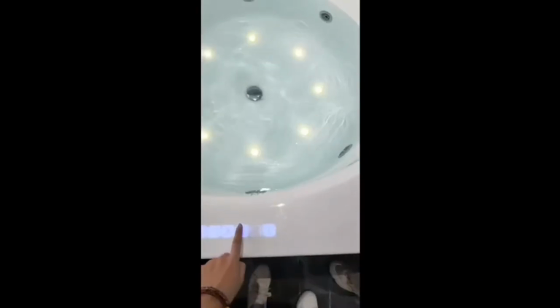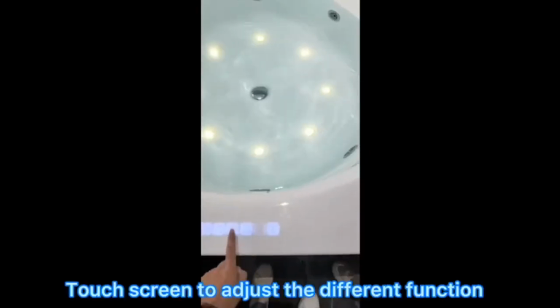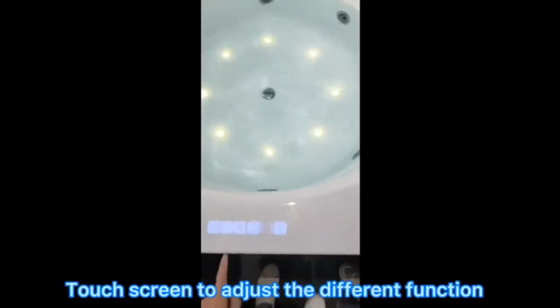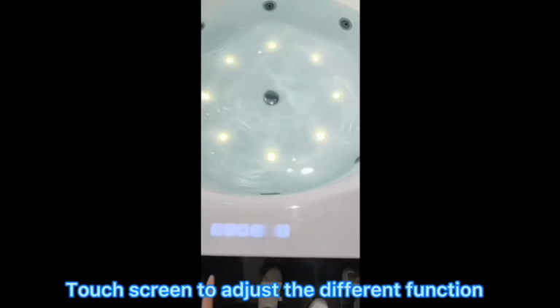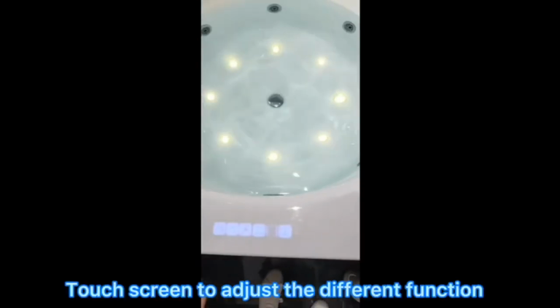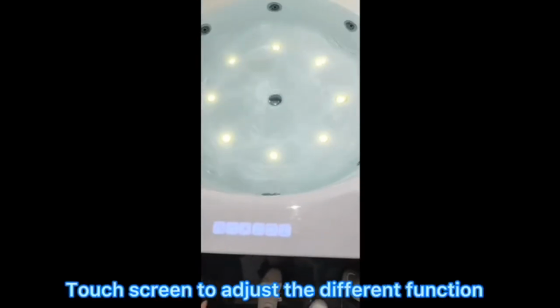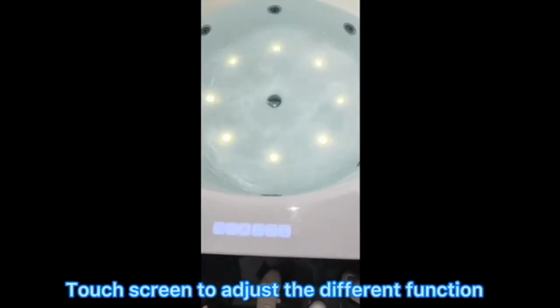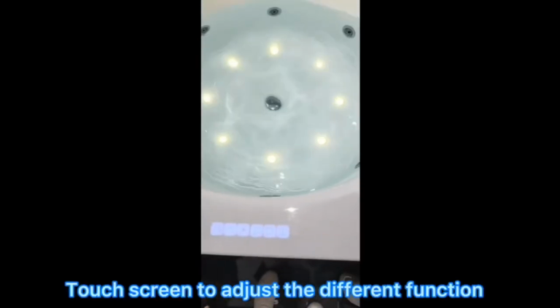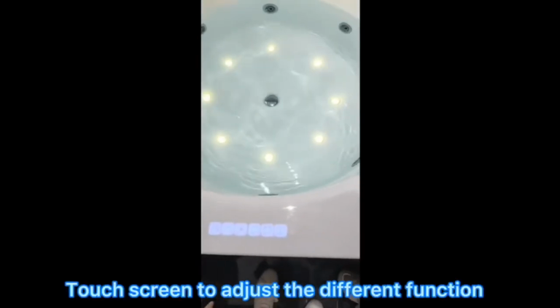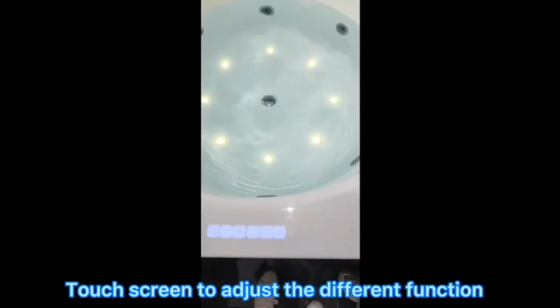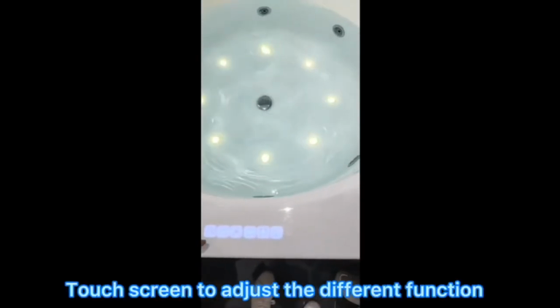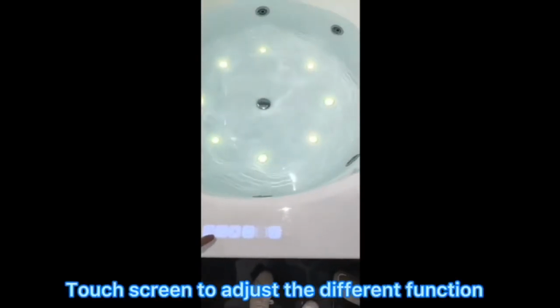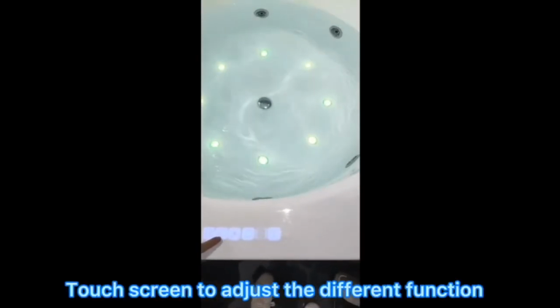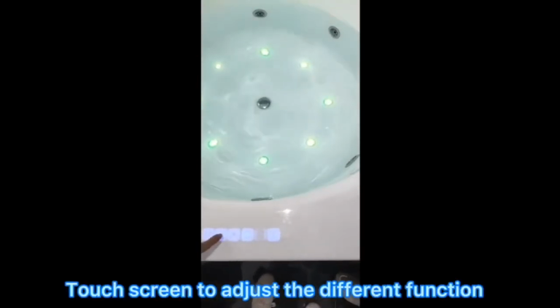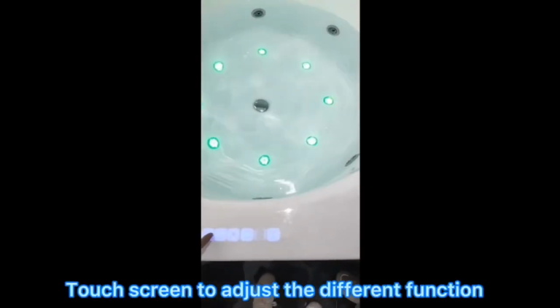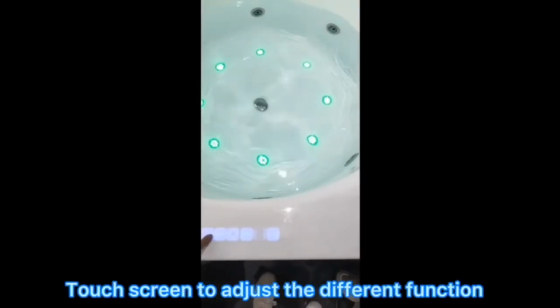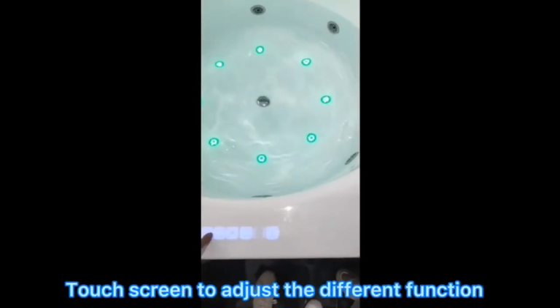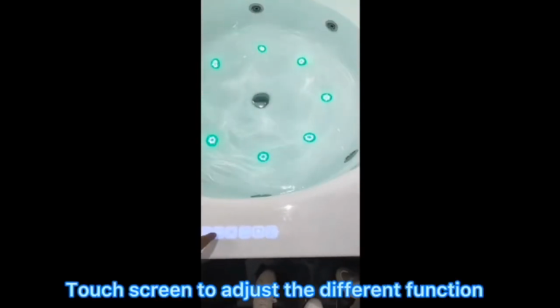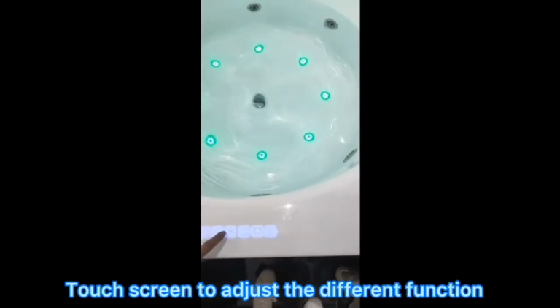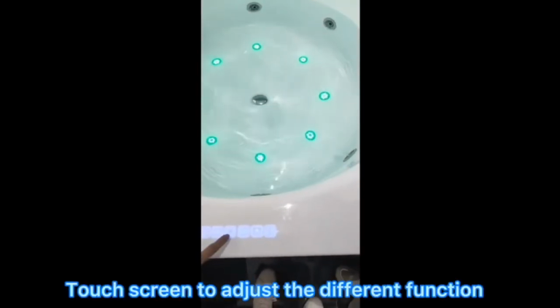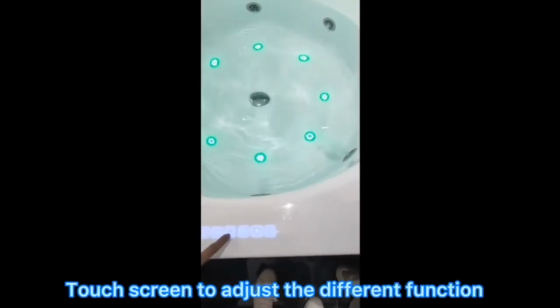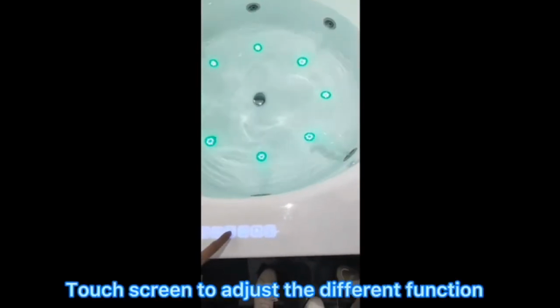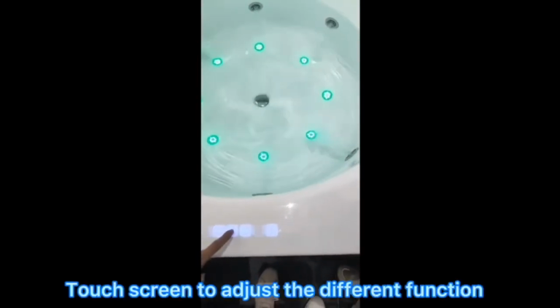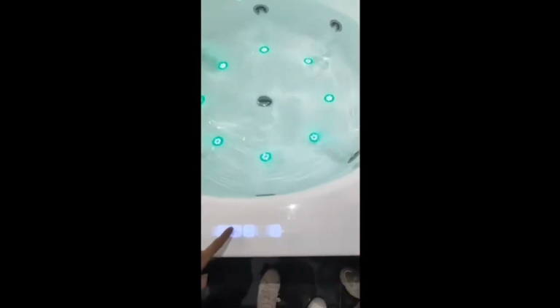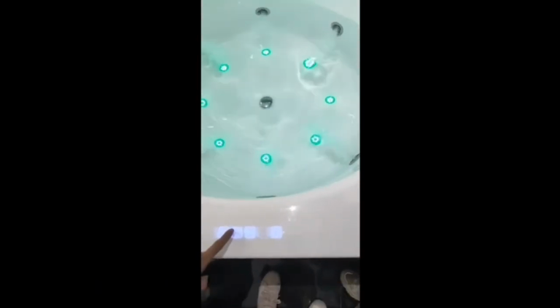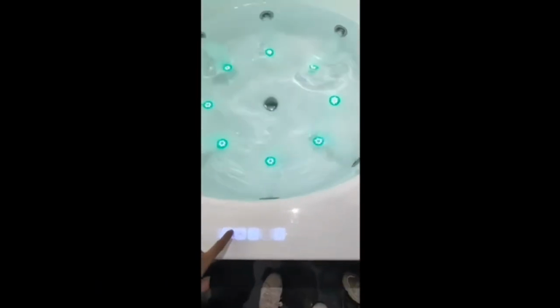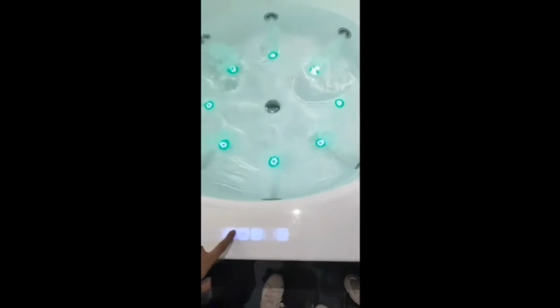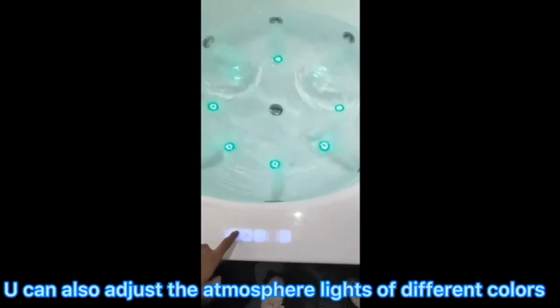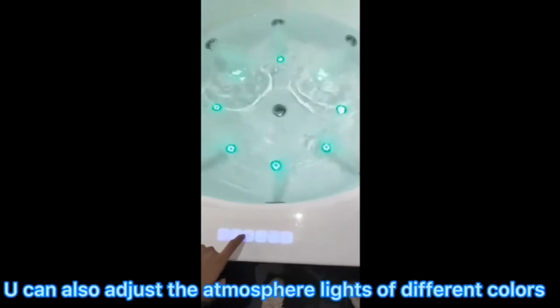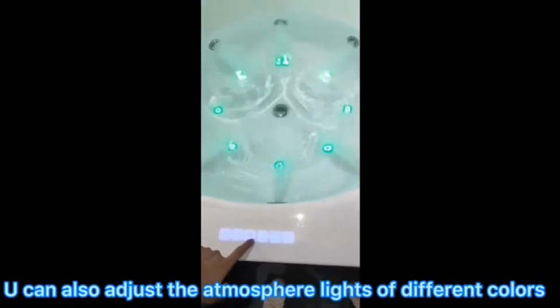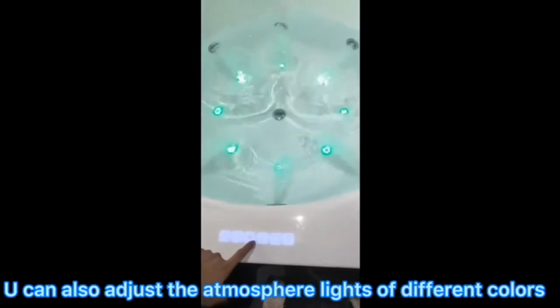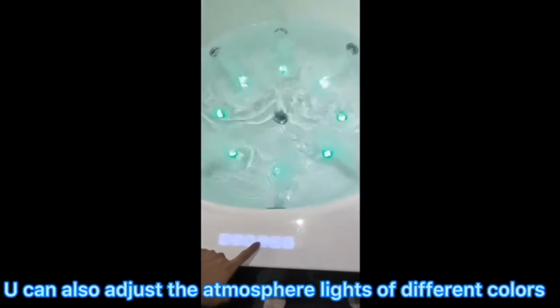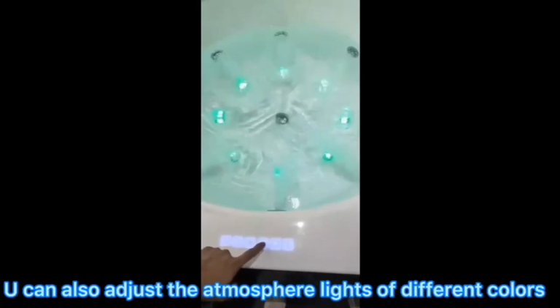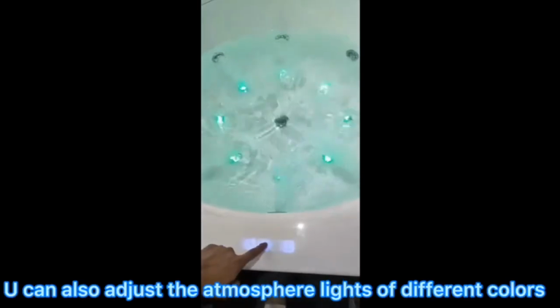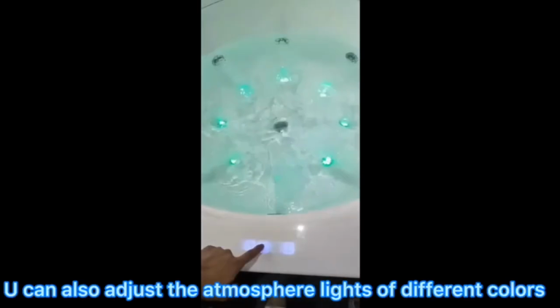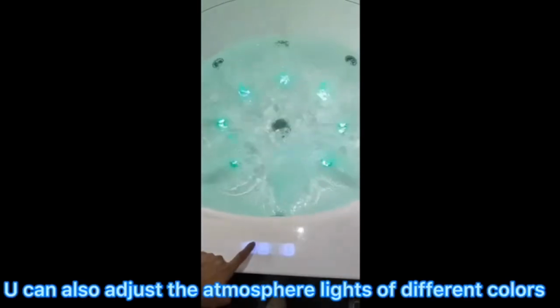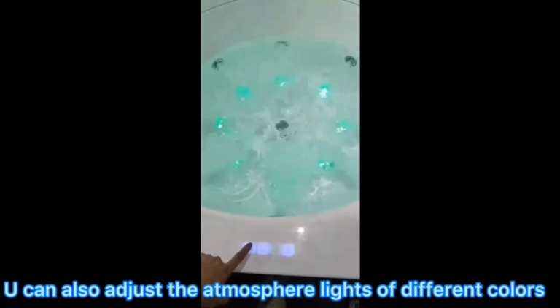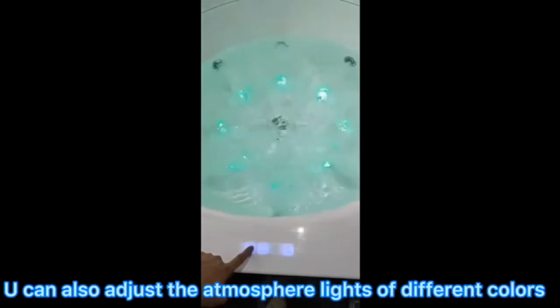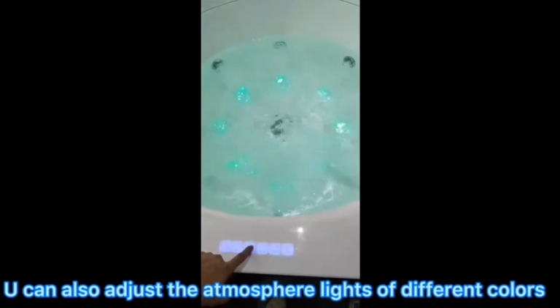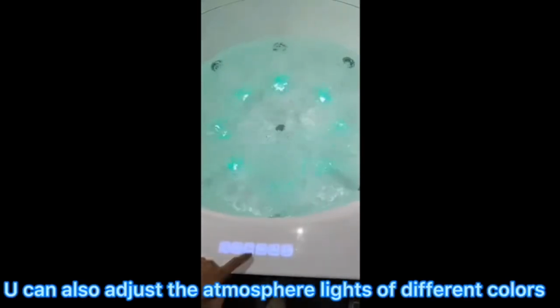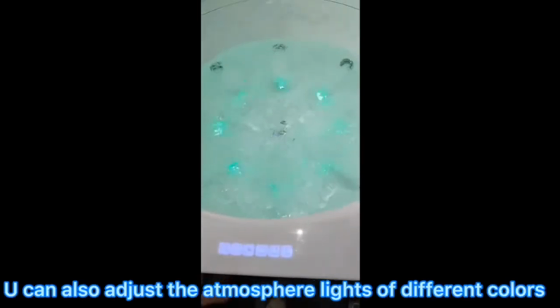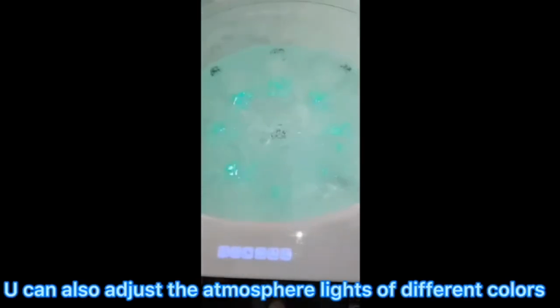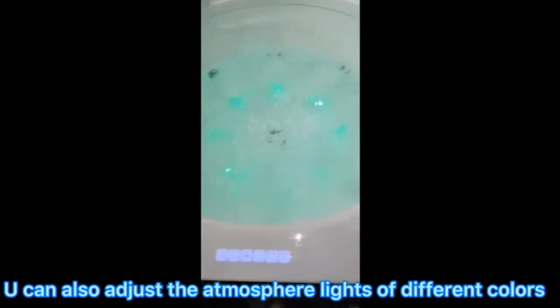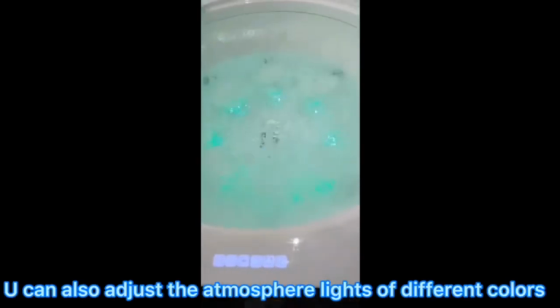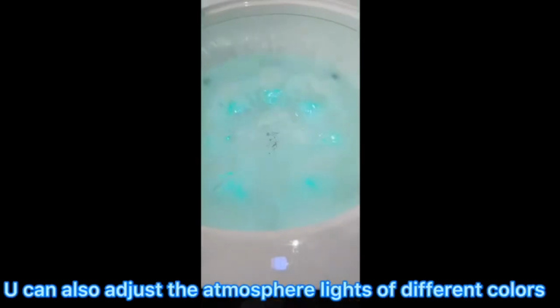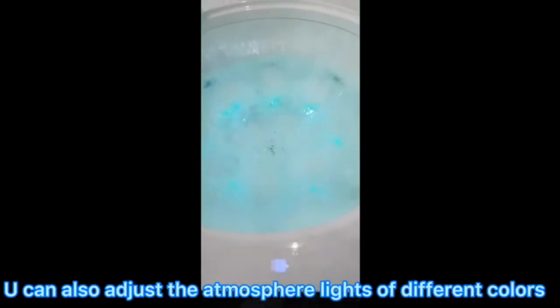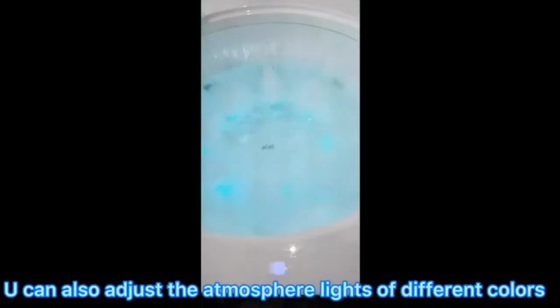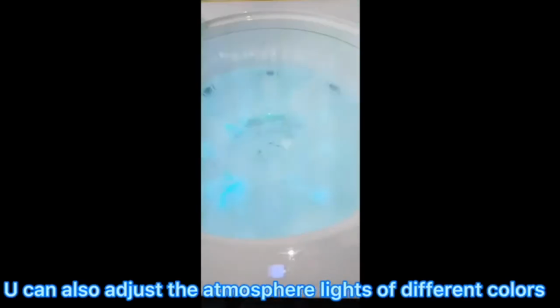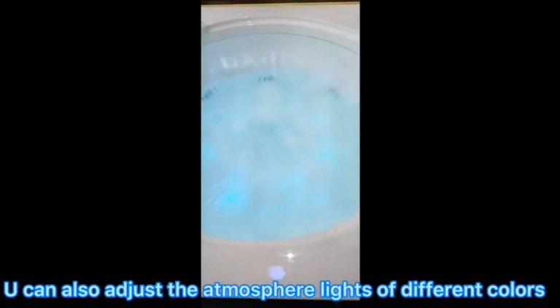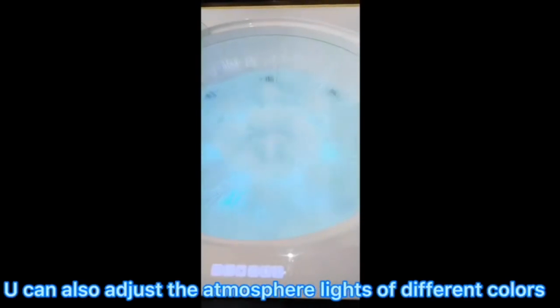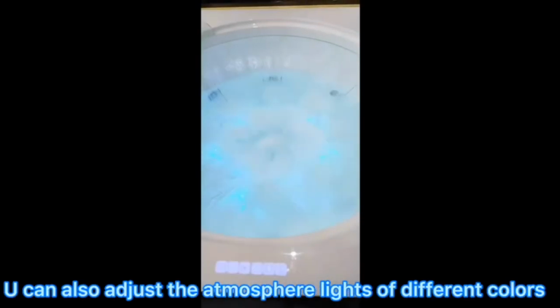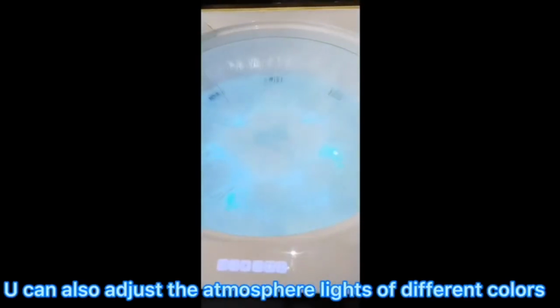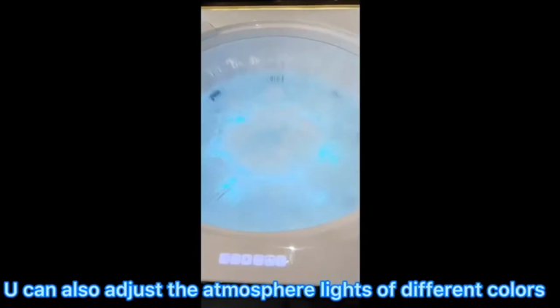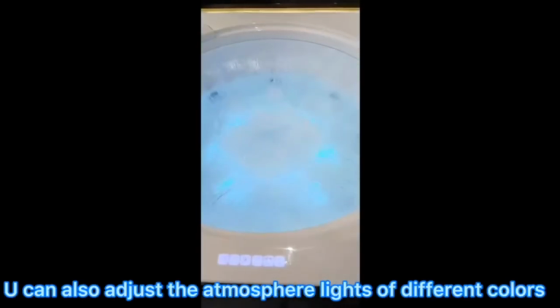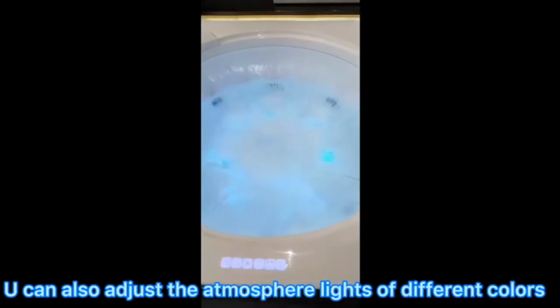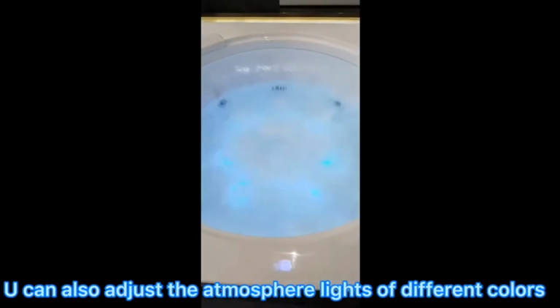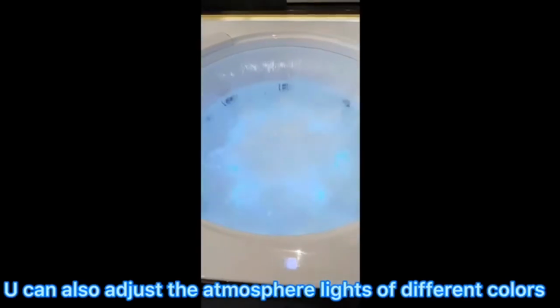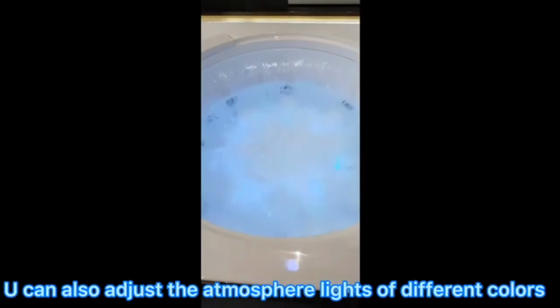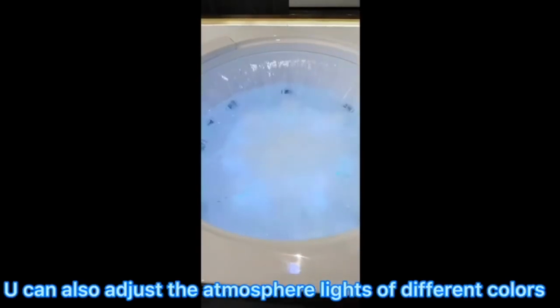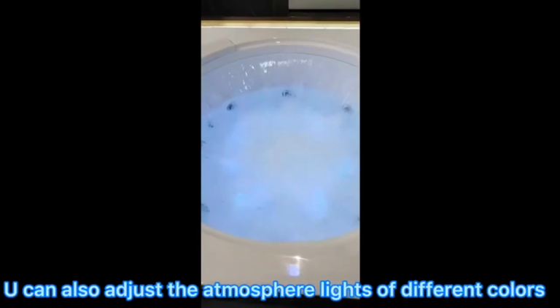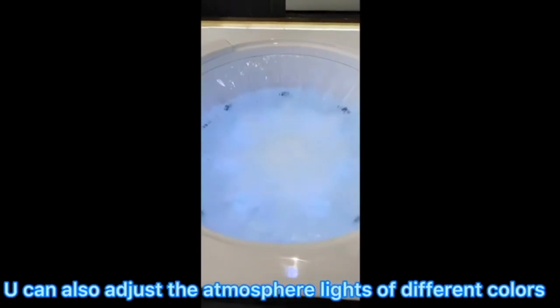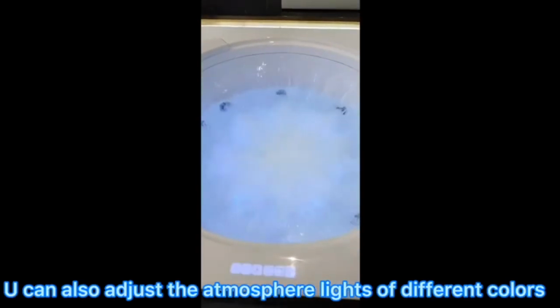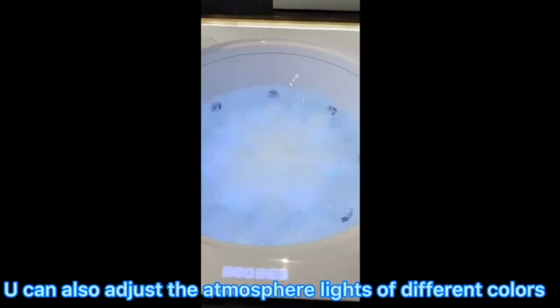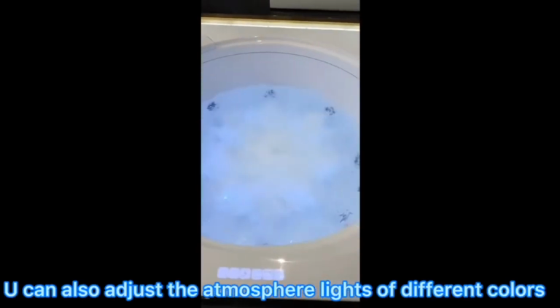Touch the screen to adjust the different functions. You can also adjust the atmosphere lights to different colors.